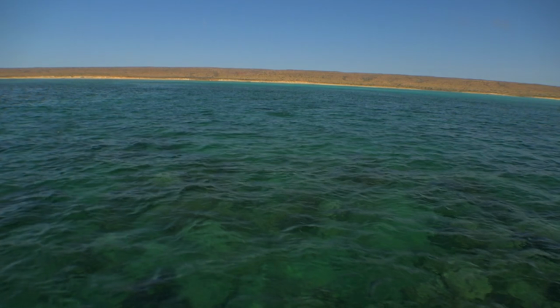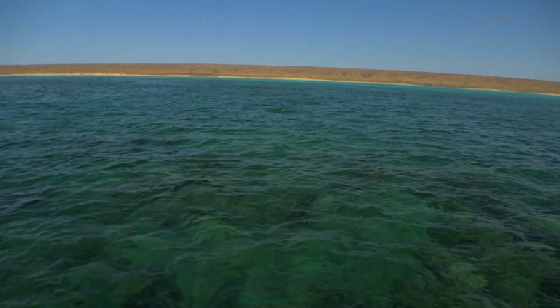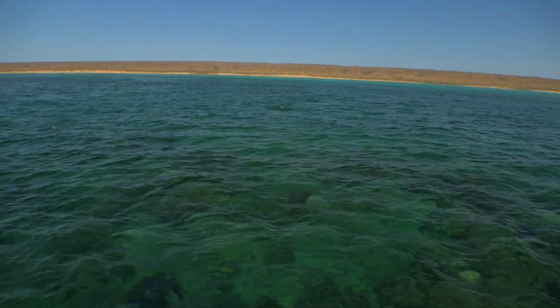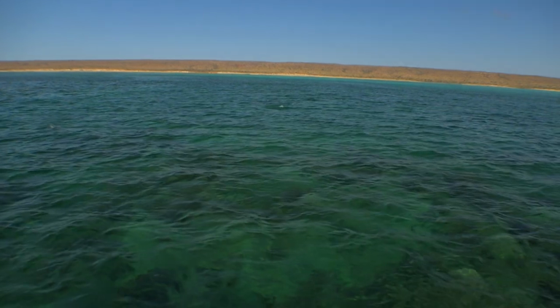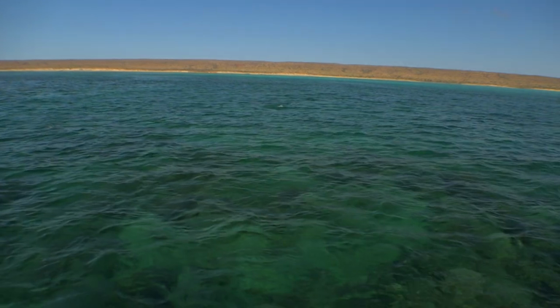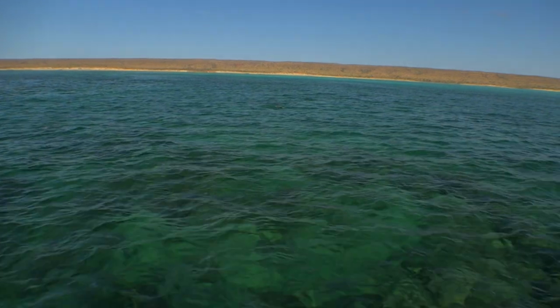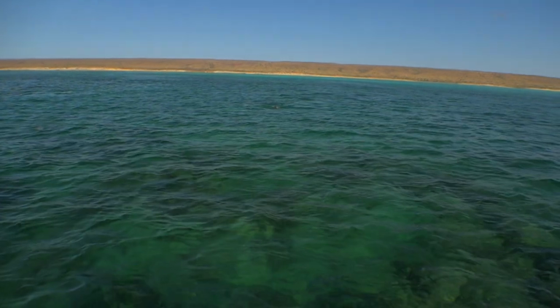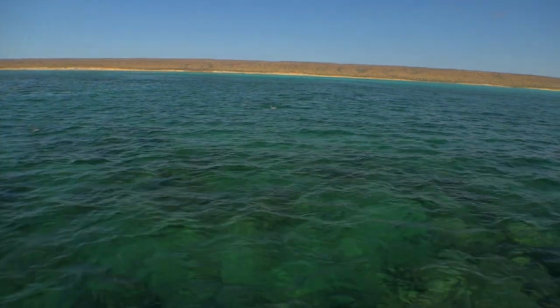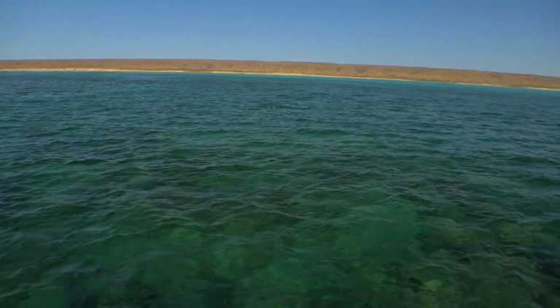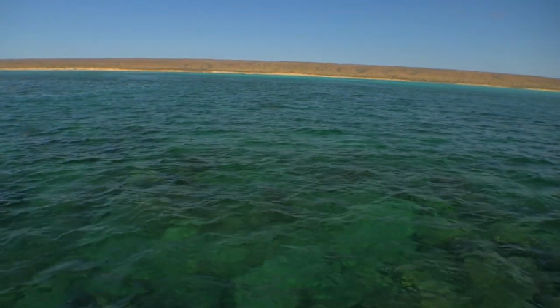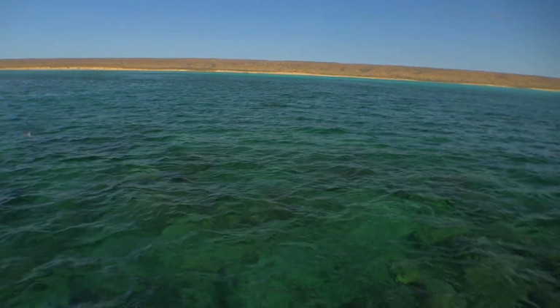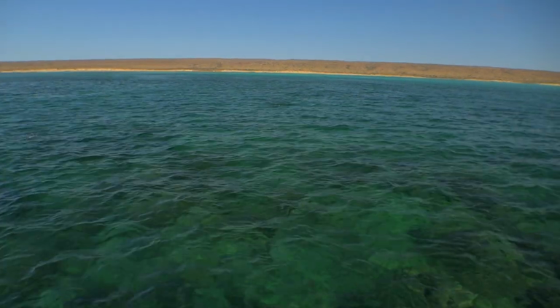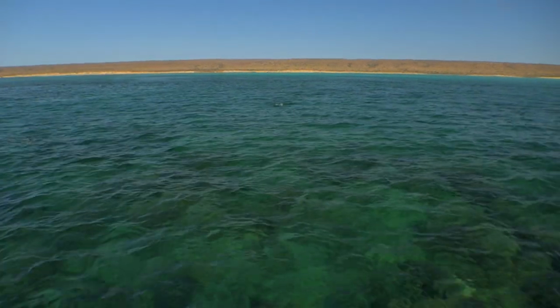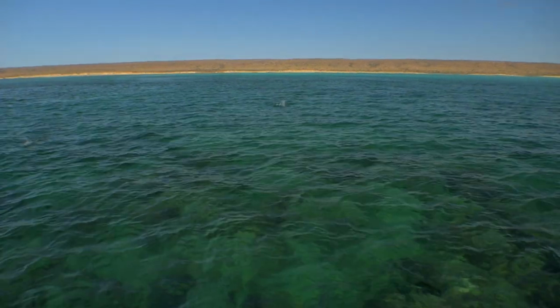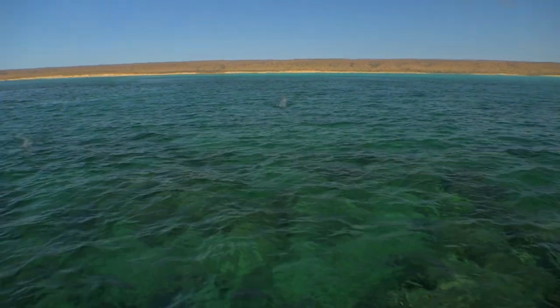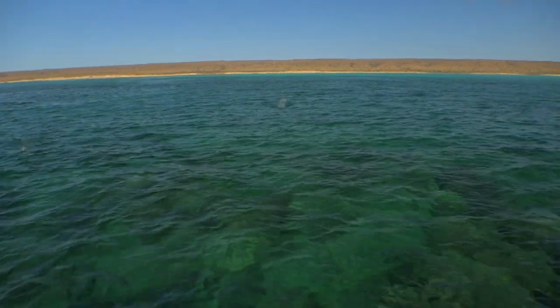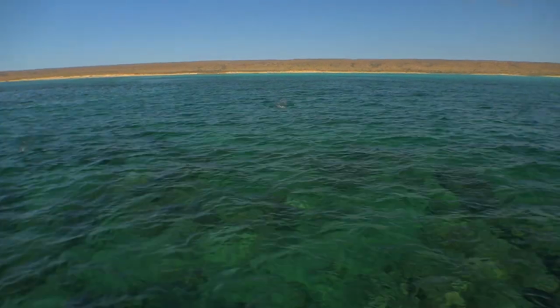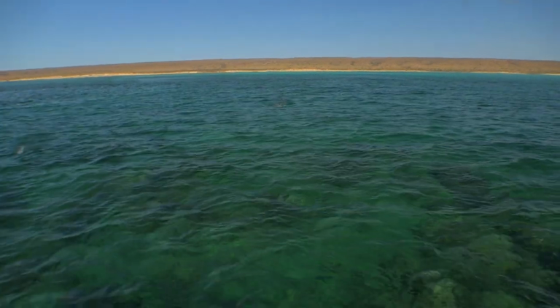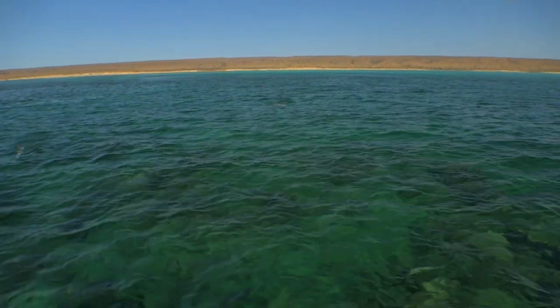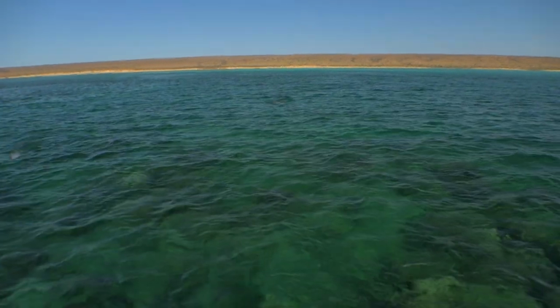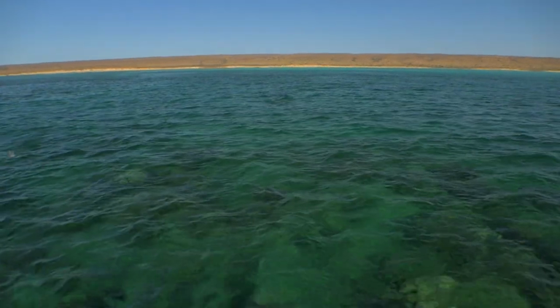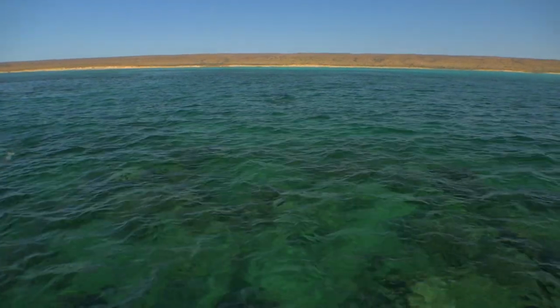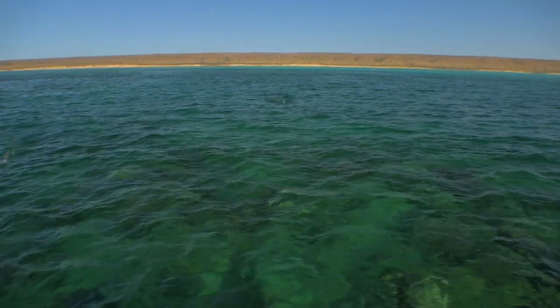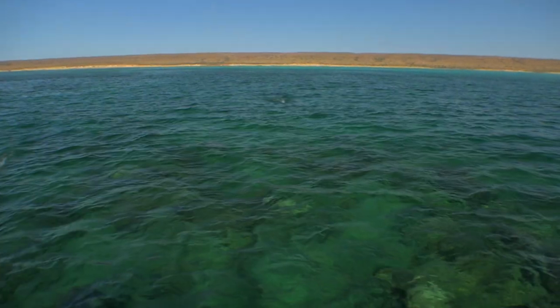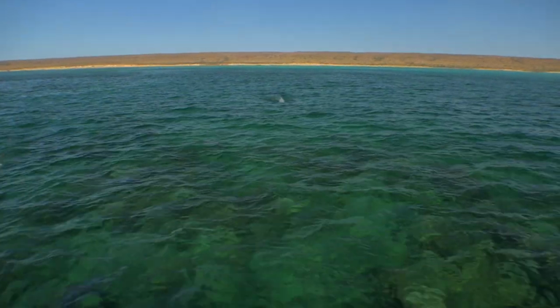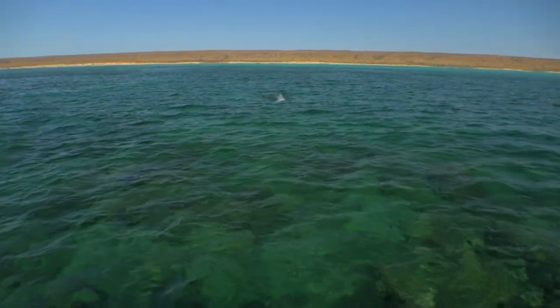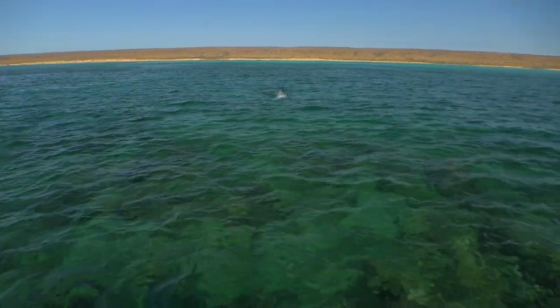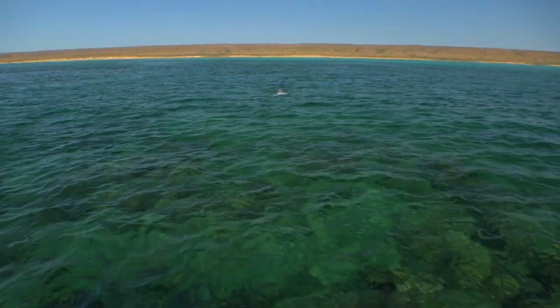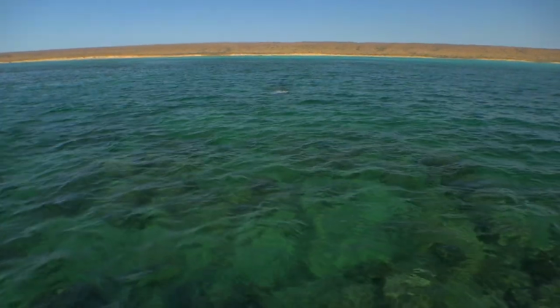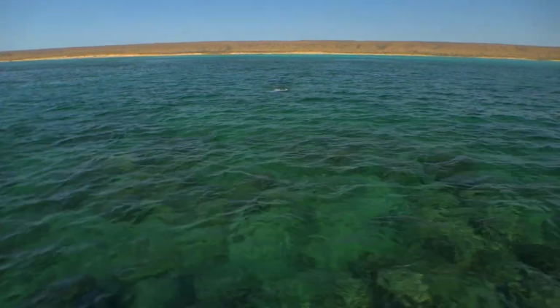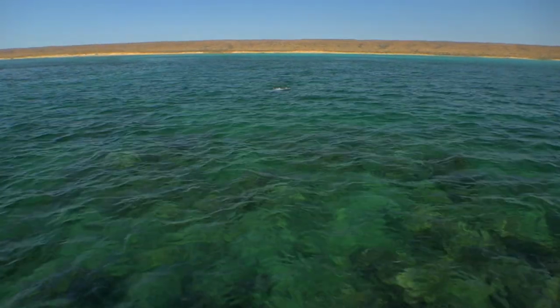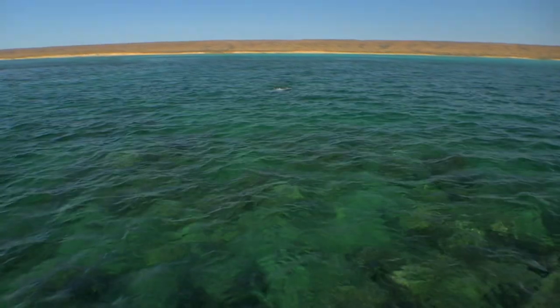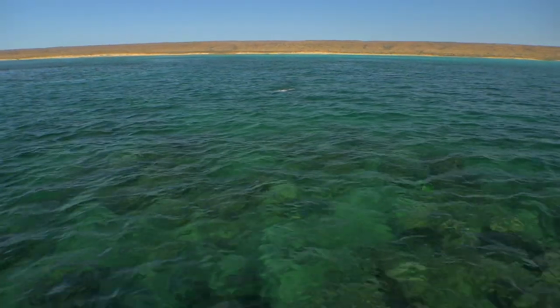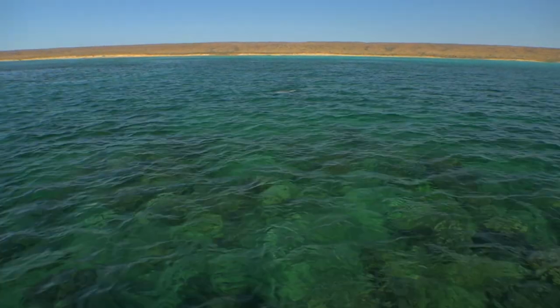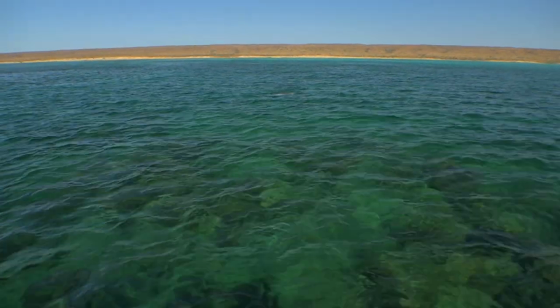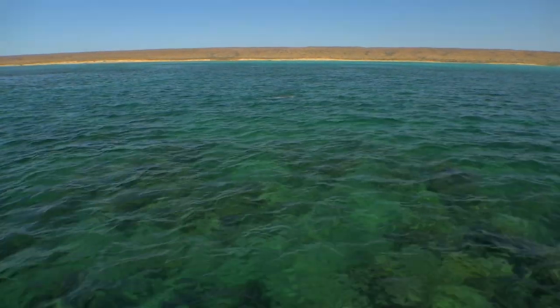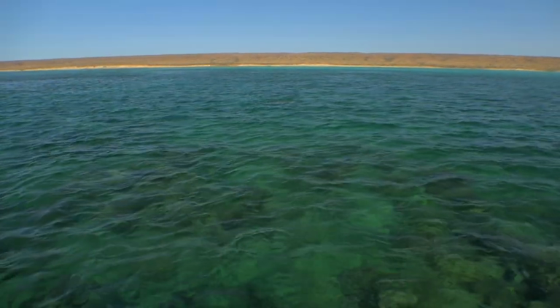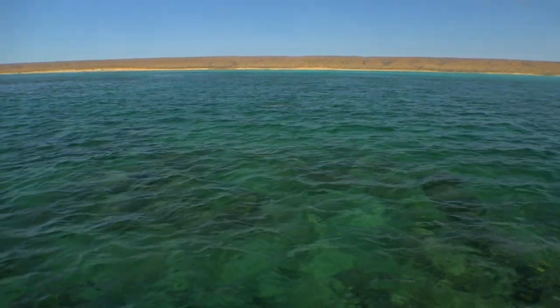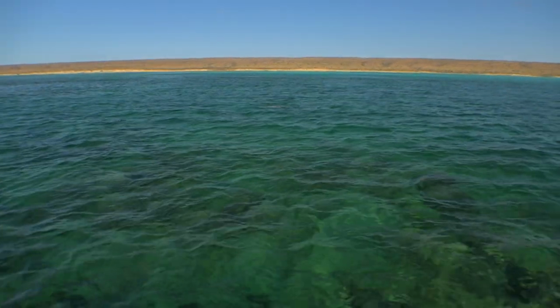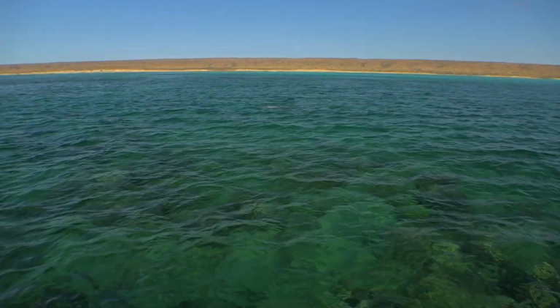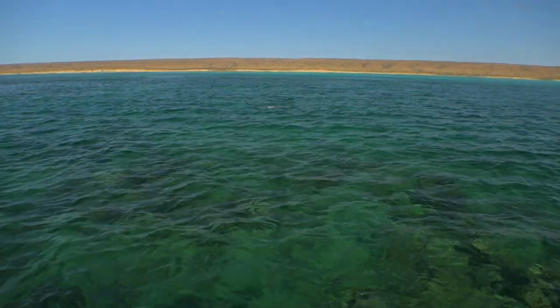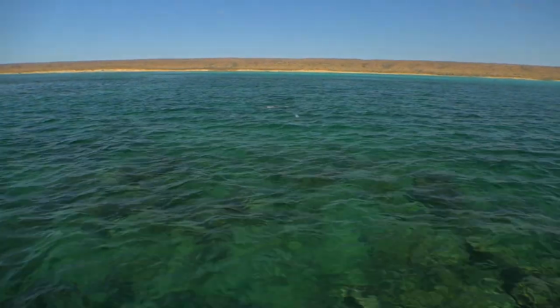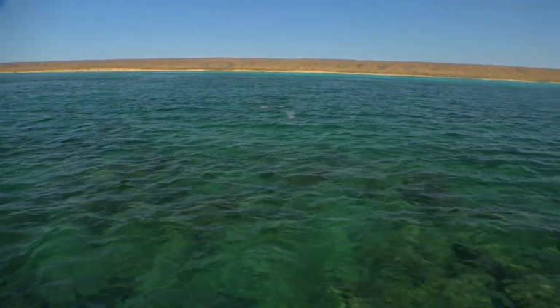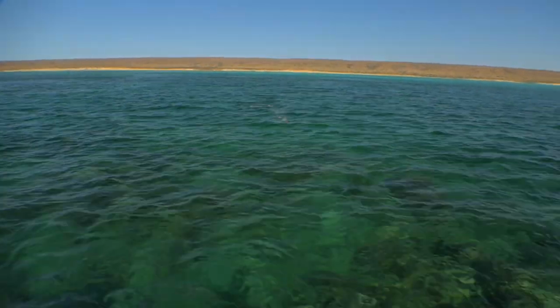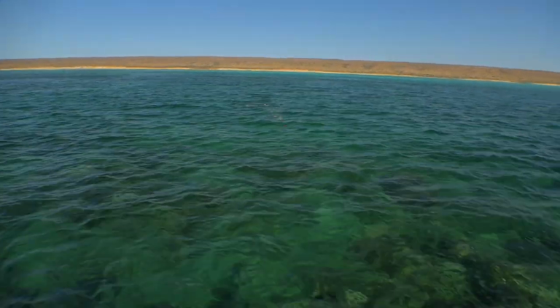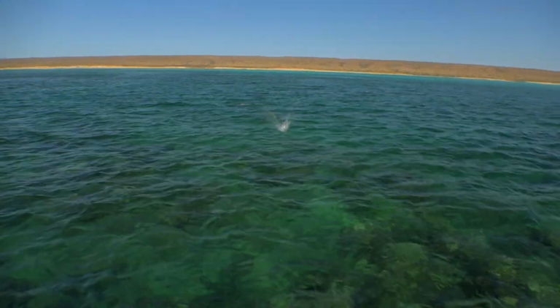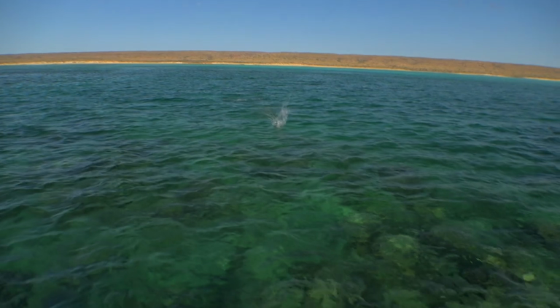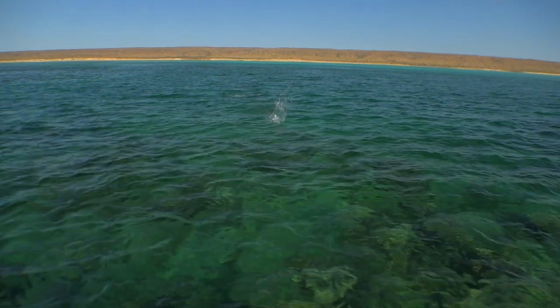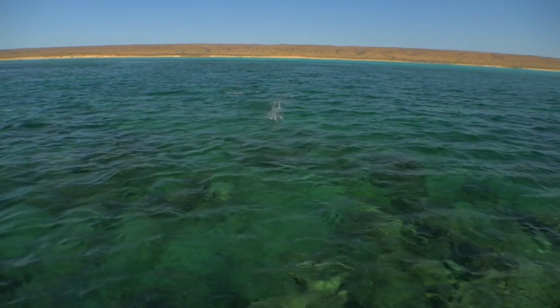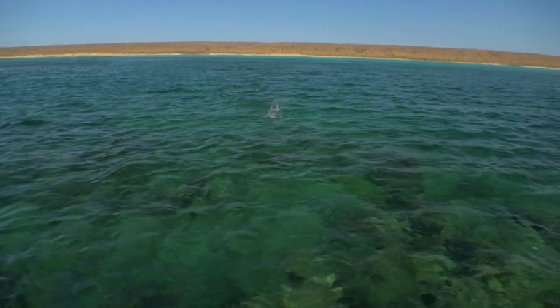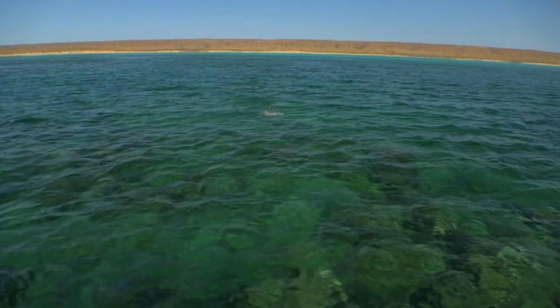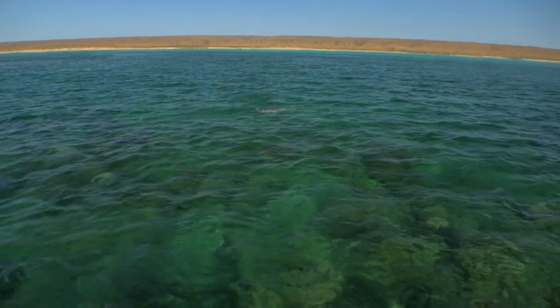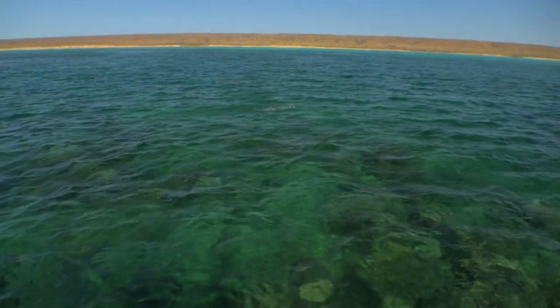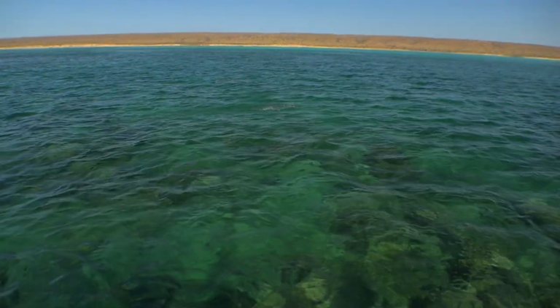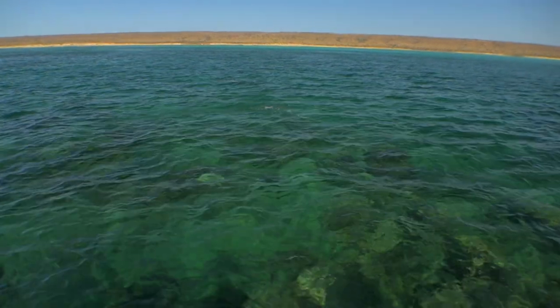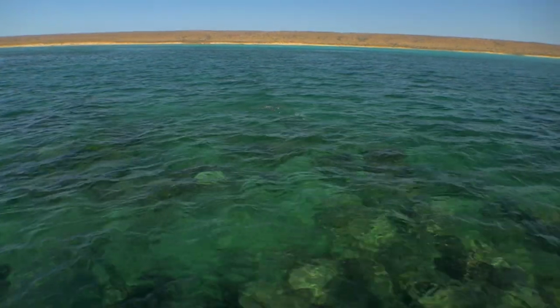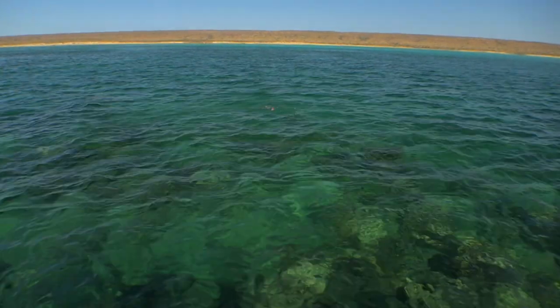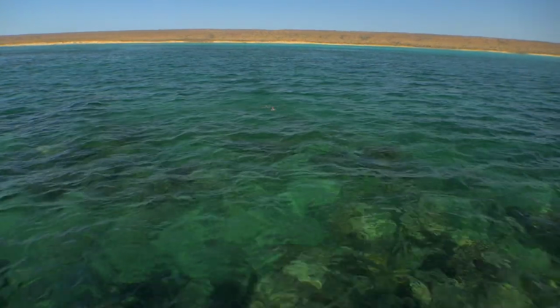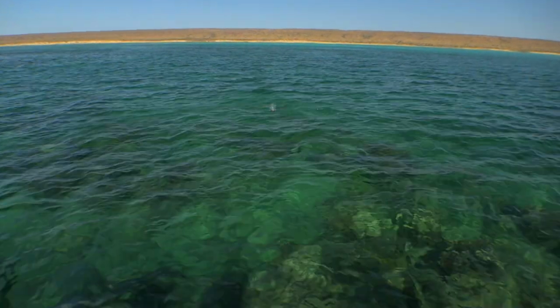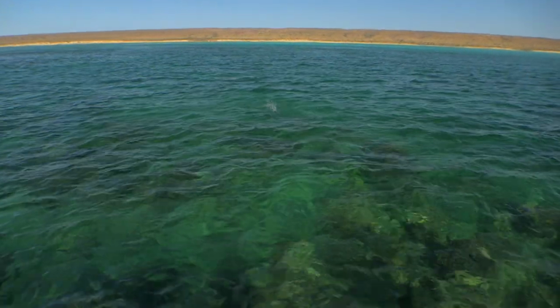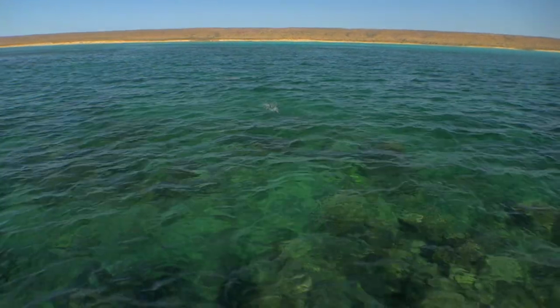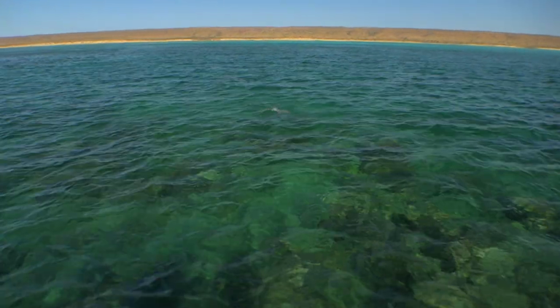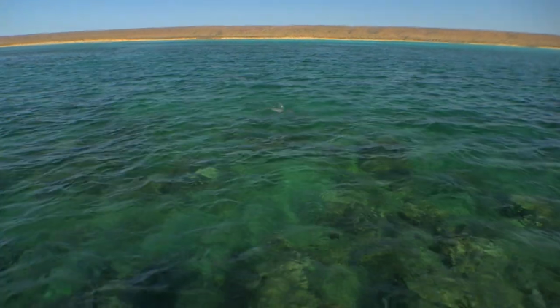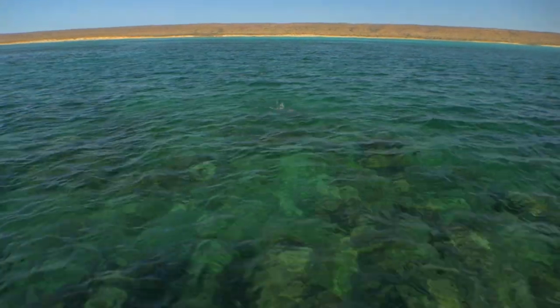Oh, fish on there. It's easy. Yep. Got him. He's only small.